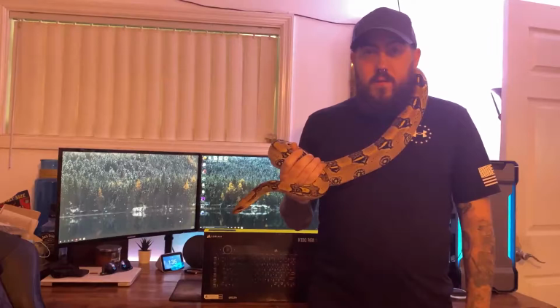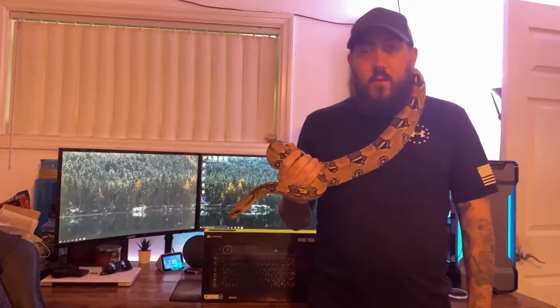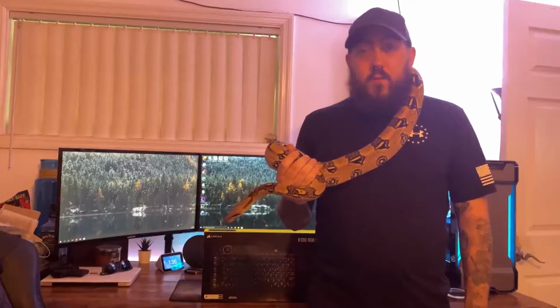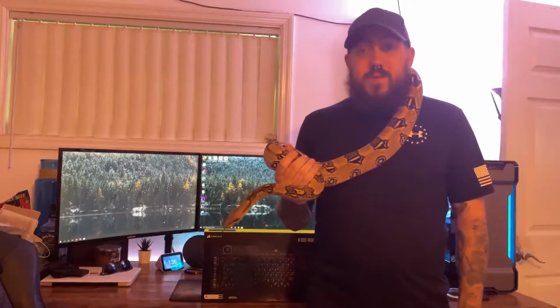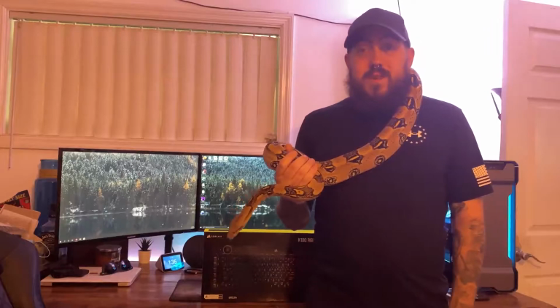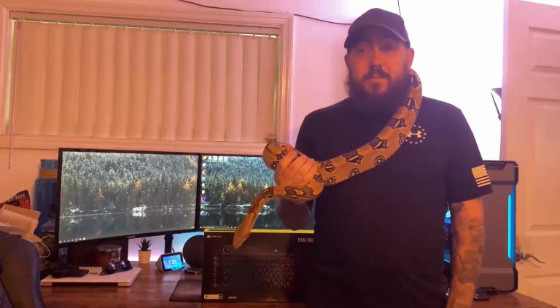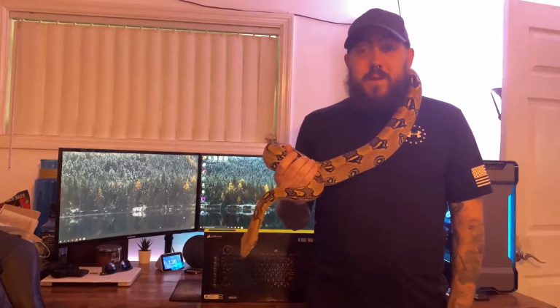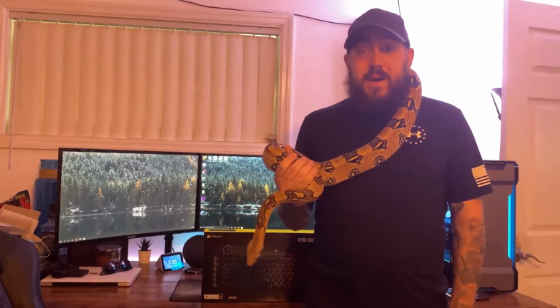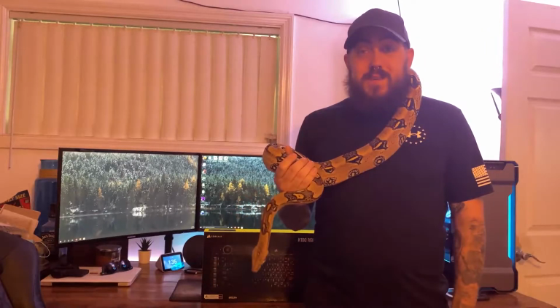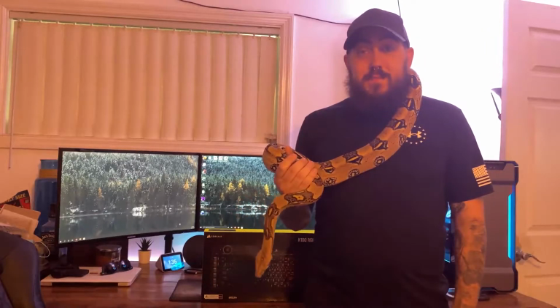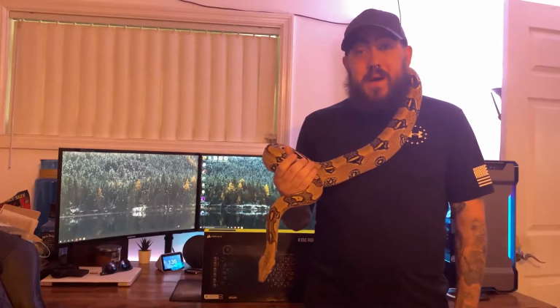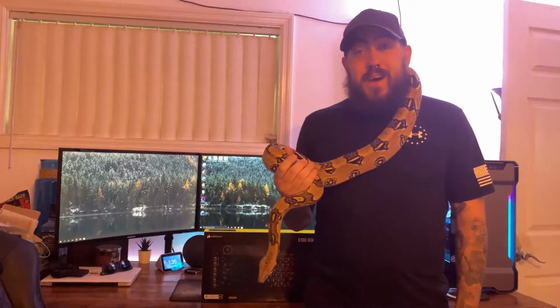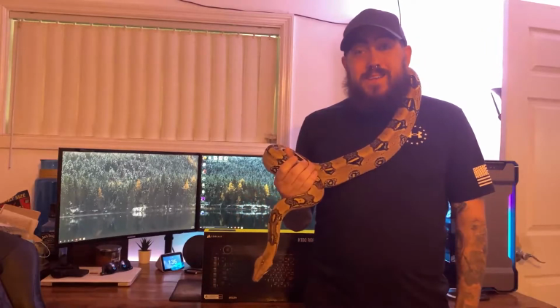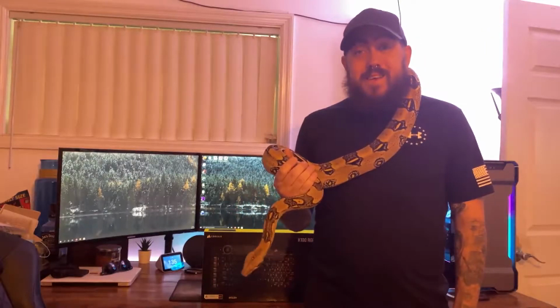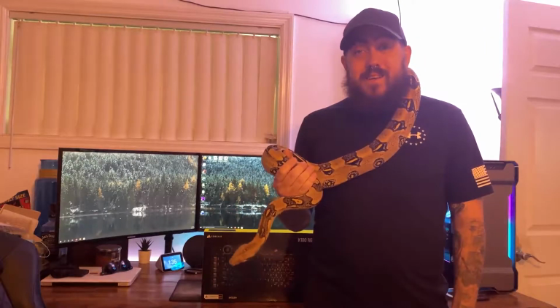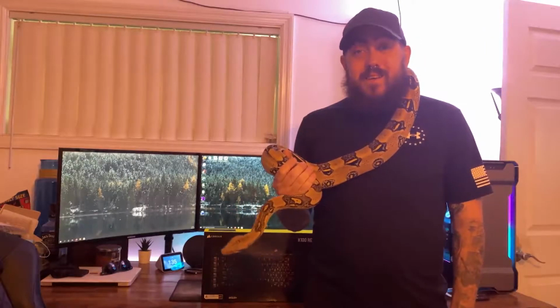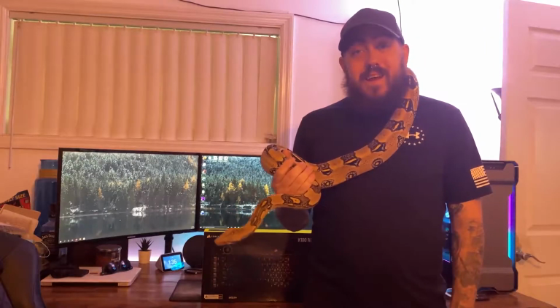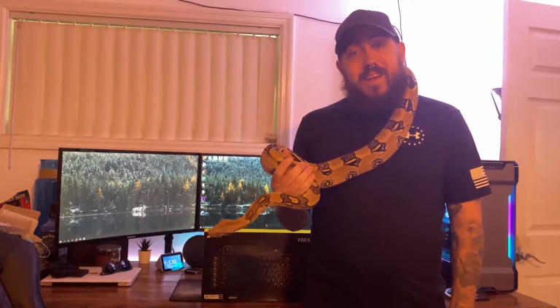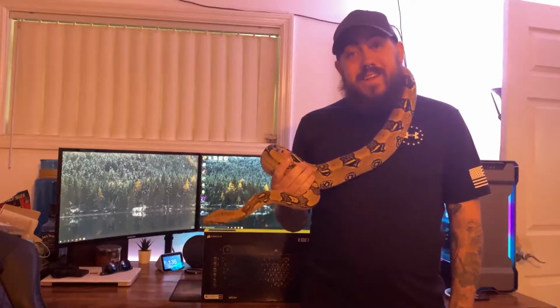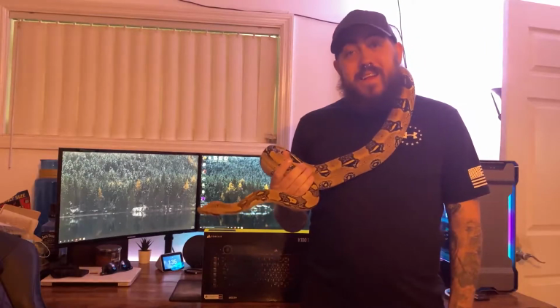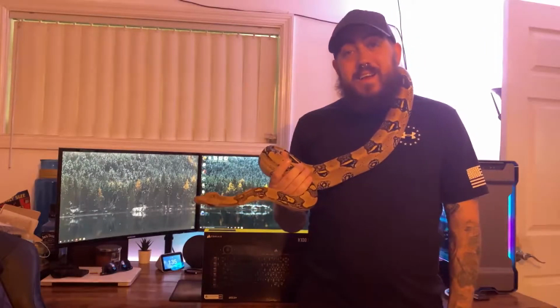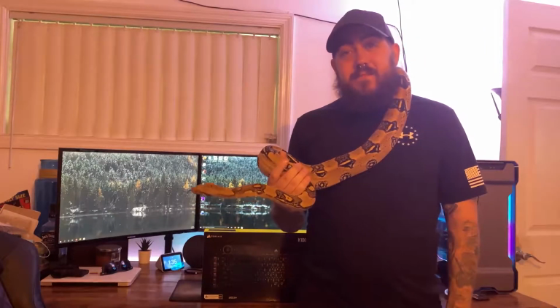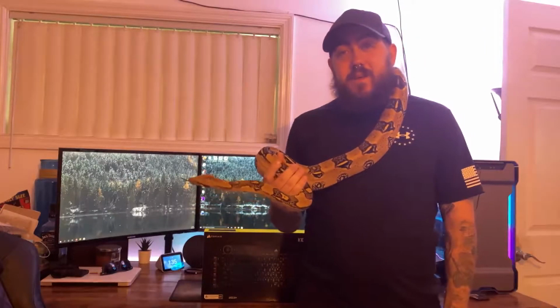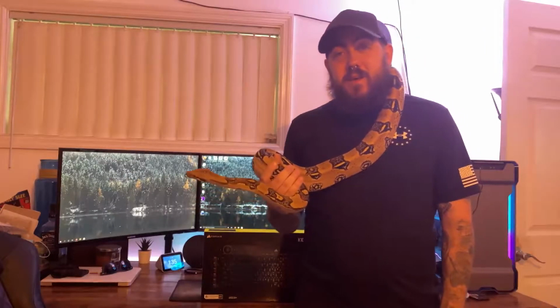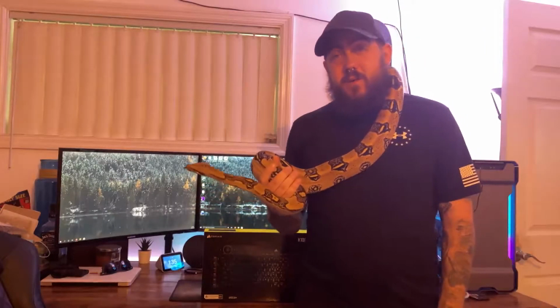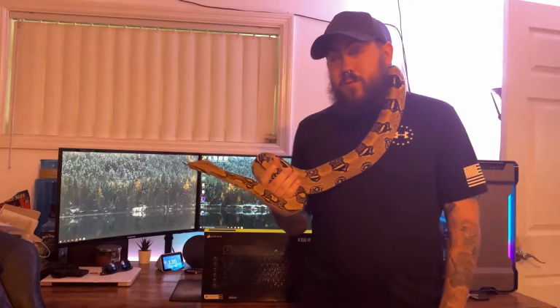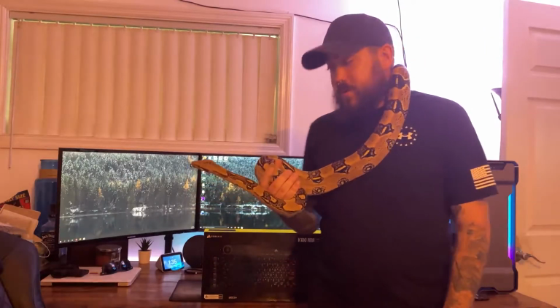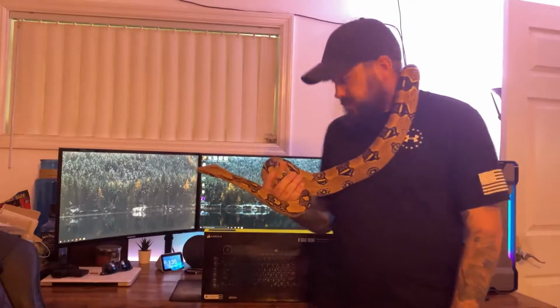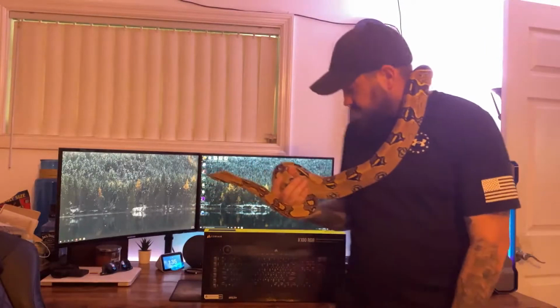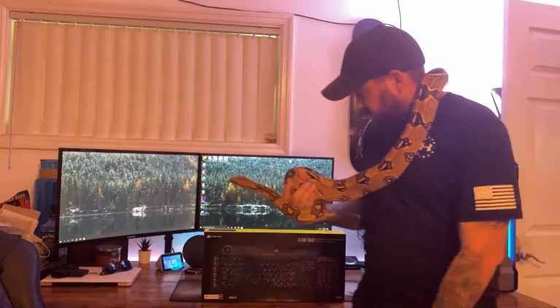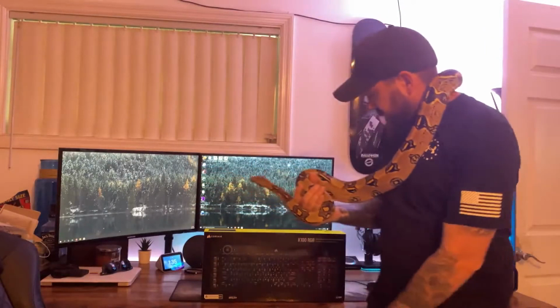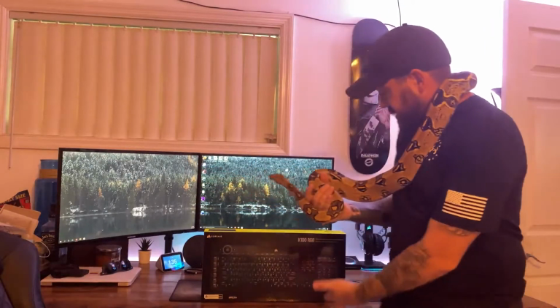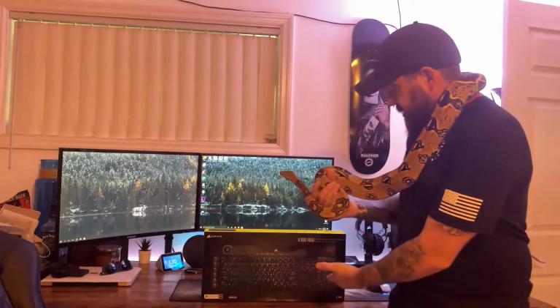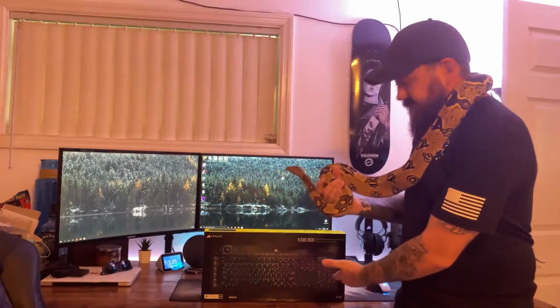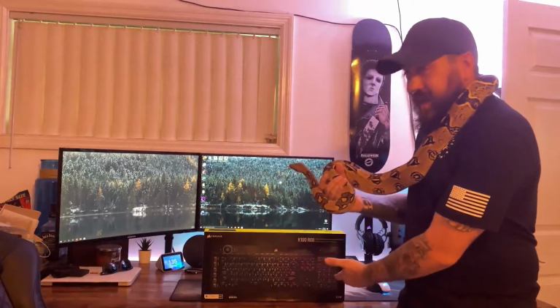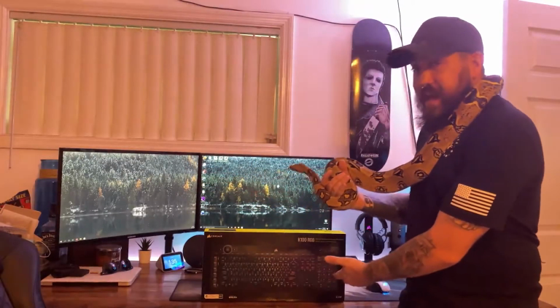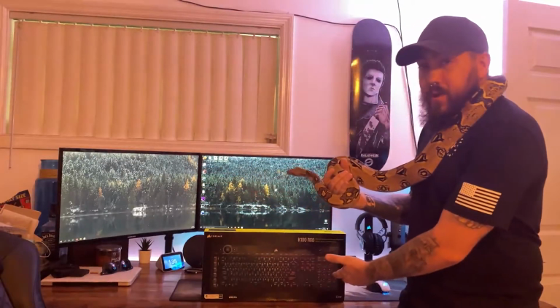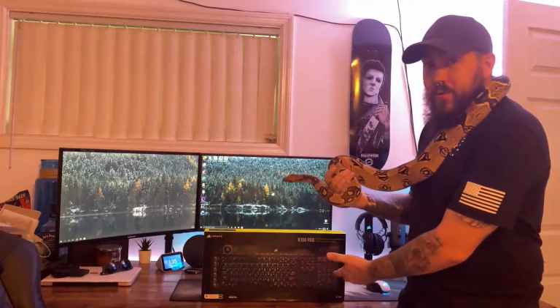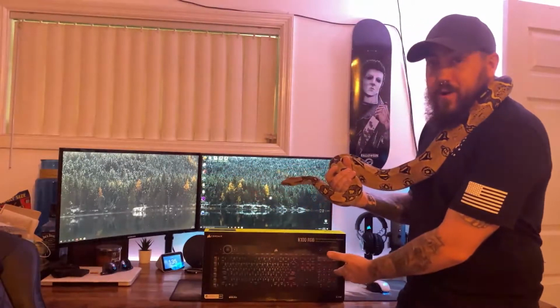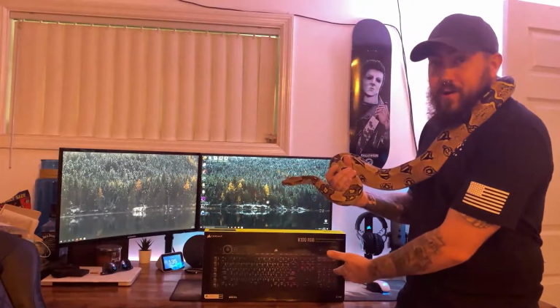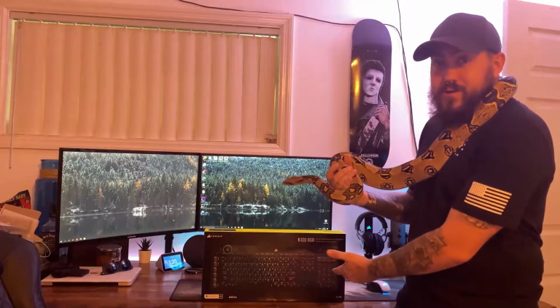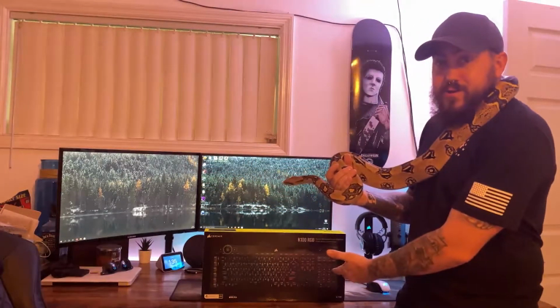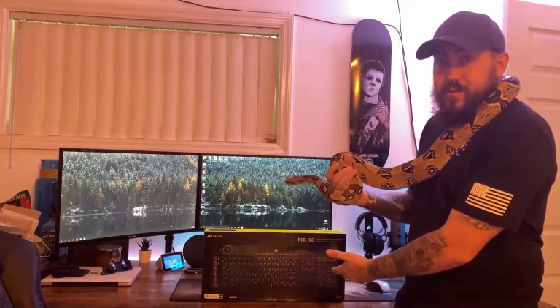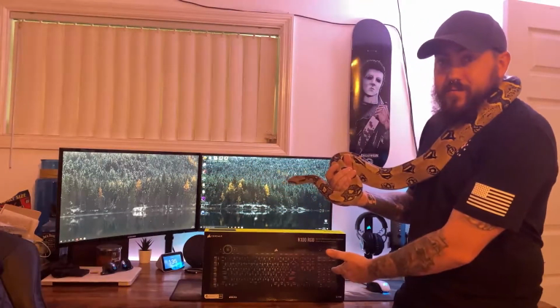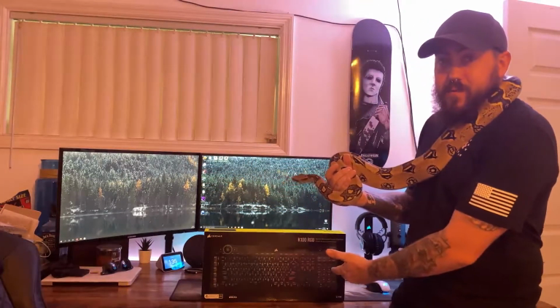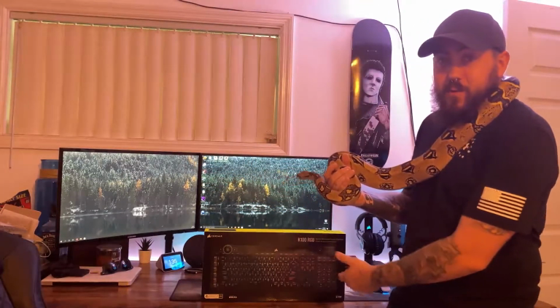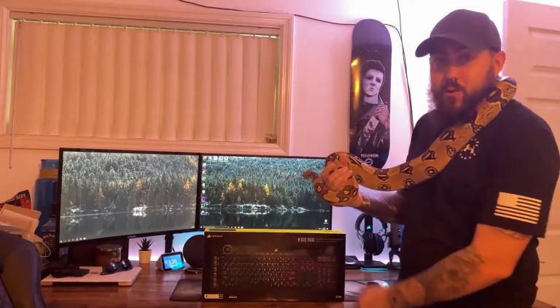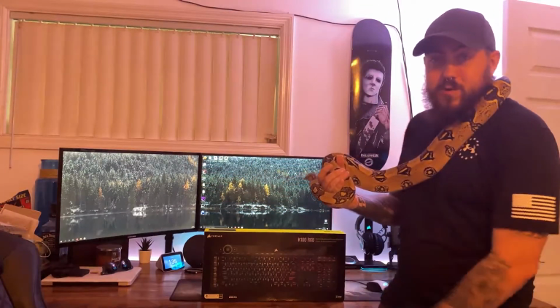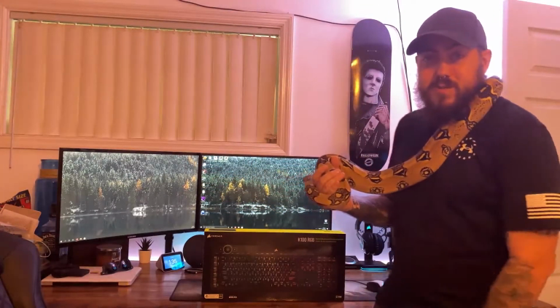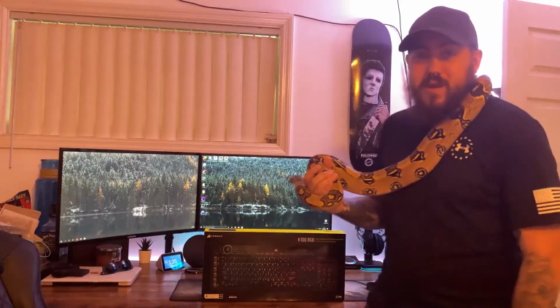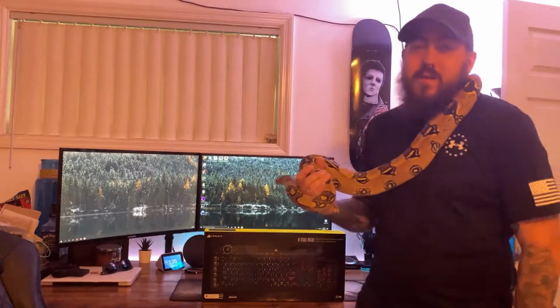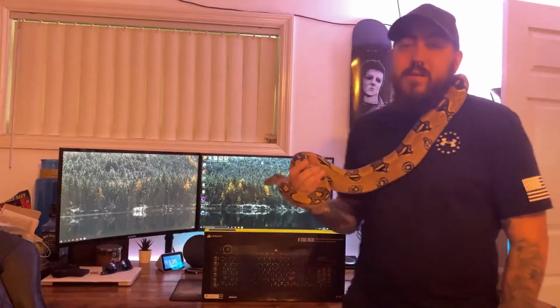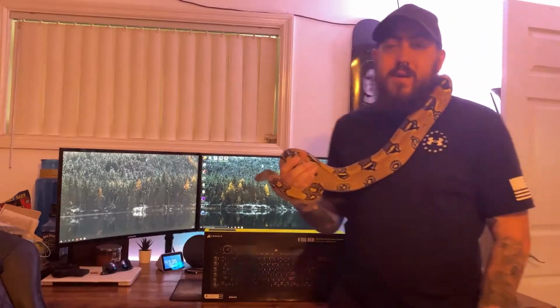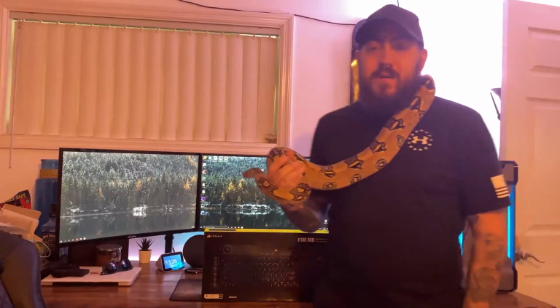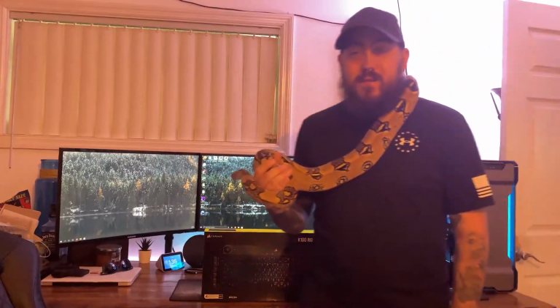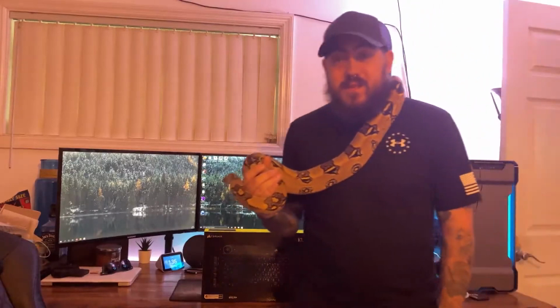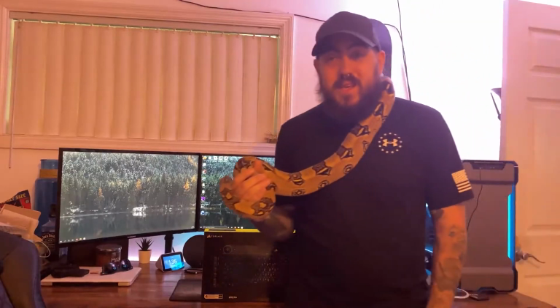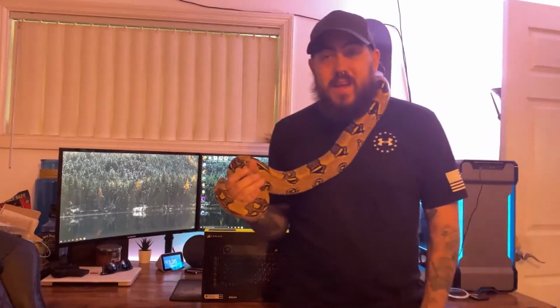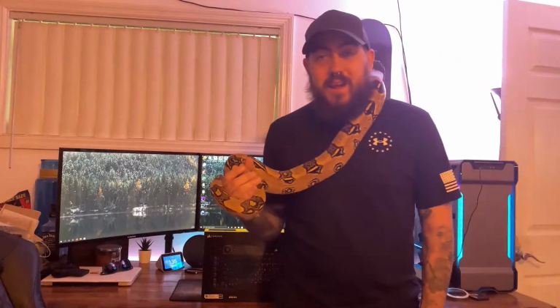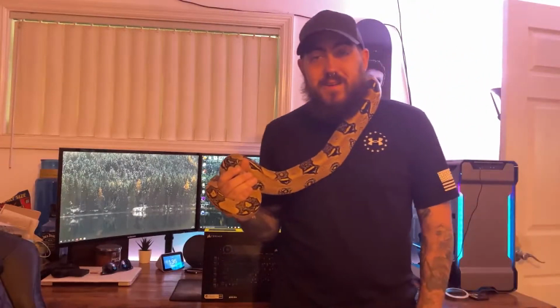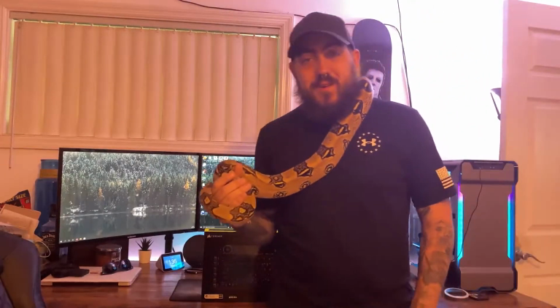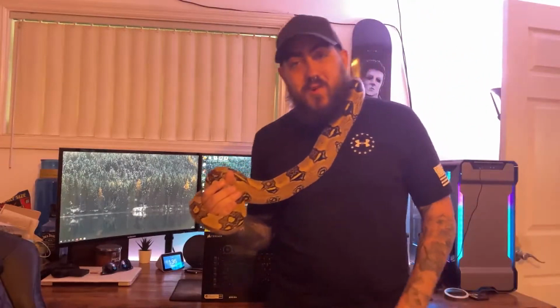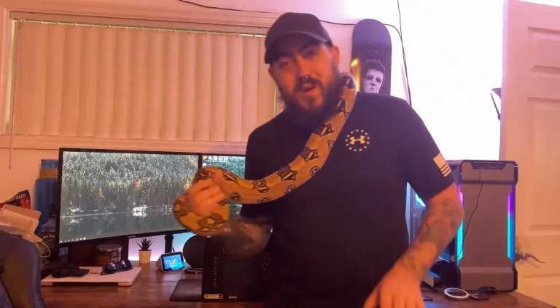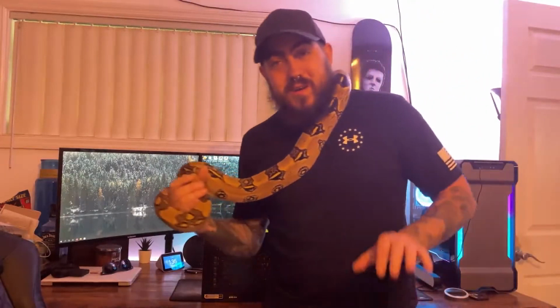What's up guys, Pax here, and in today's video we're reviewing the K100 from Corsair. Let's get into it.